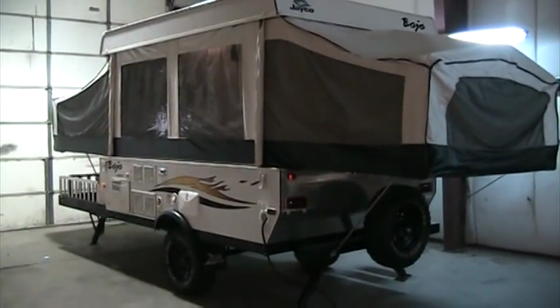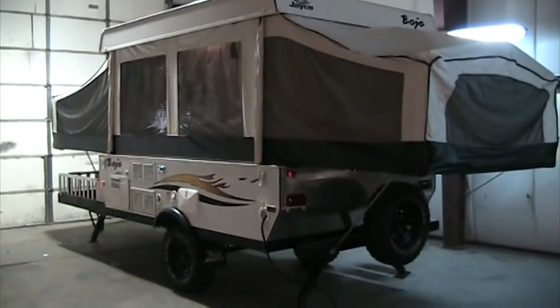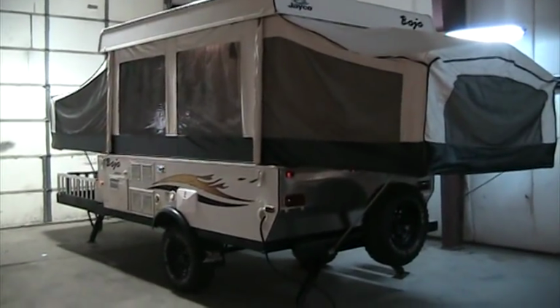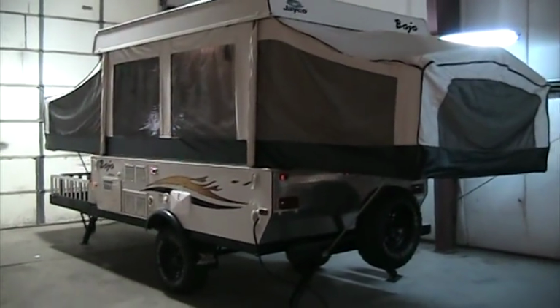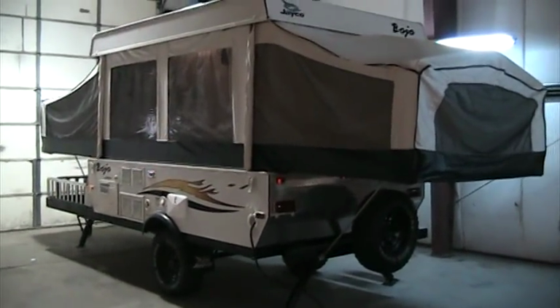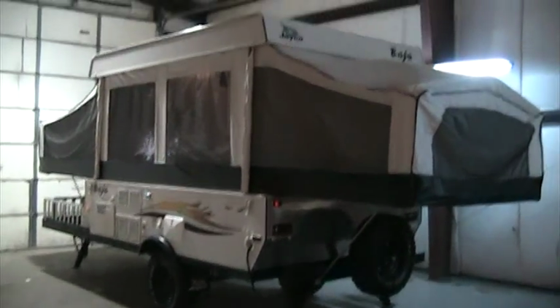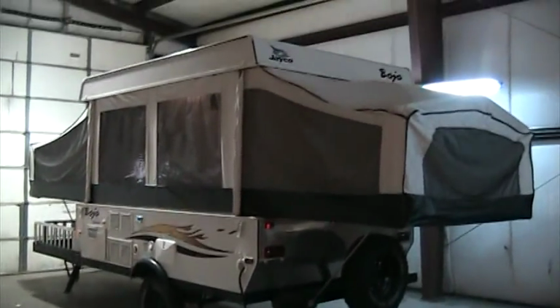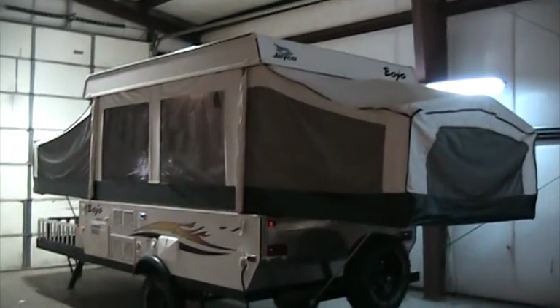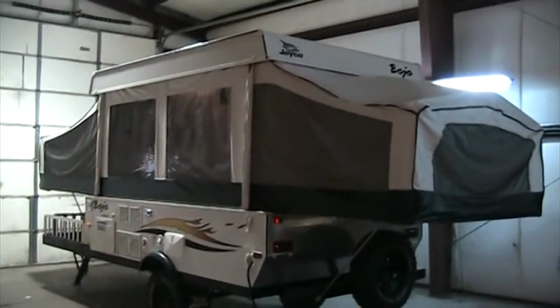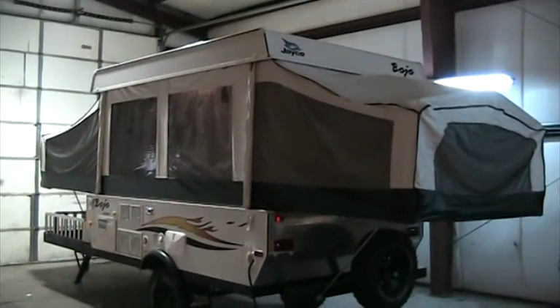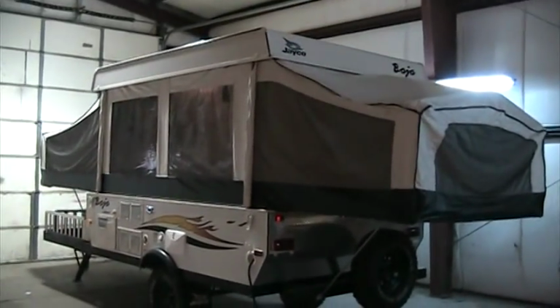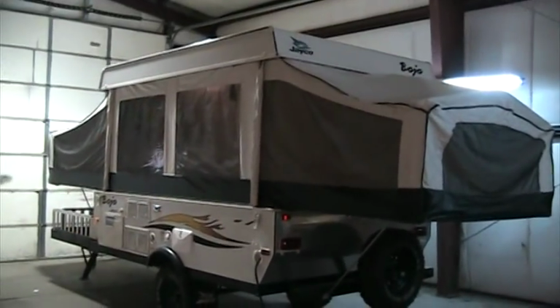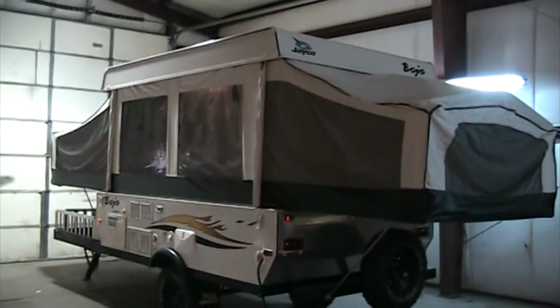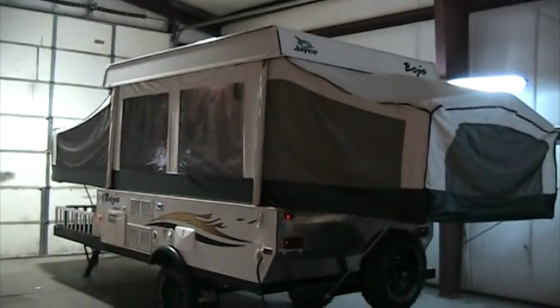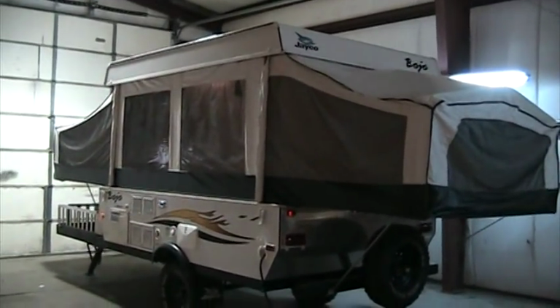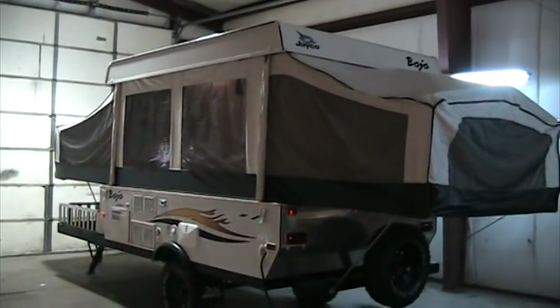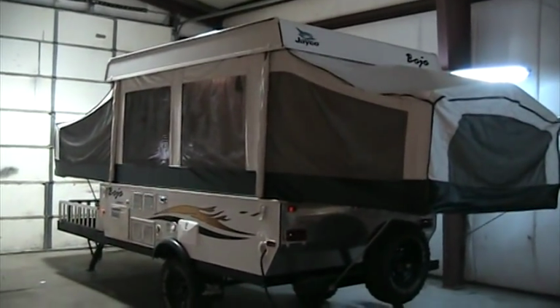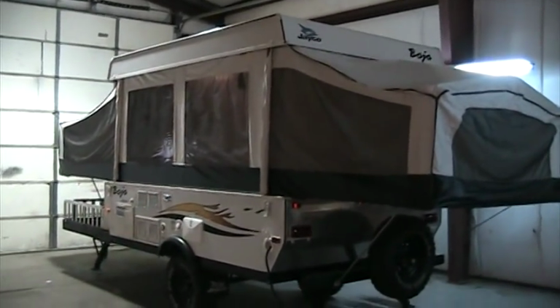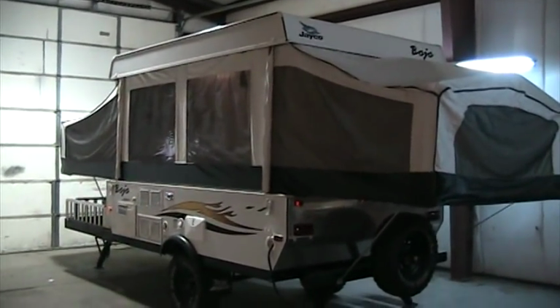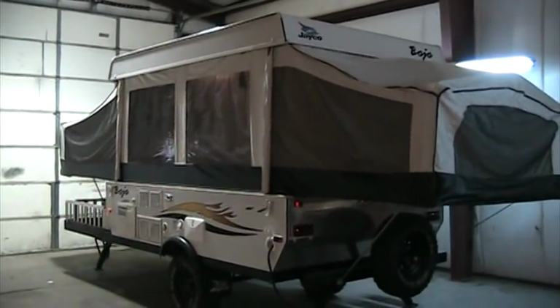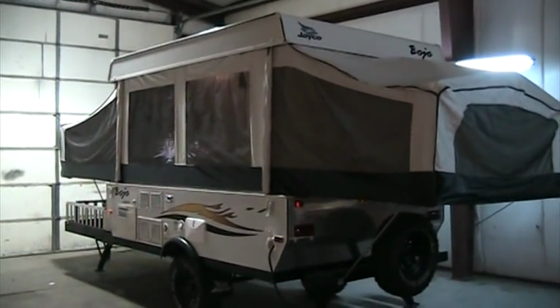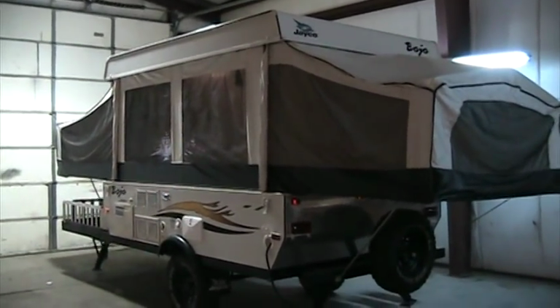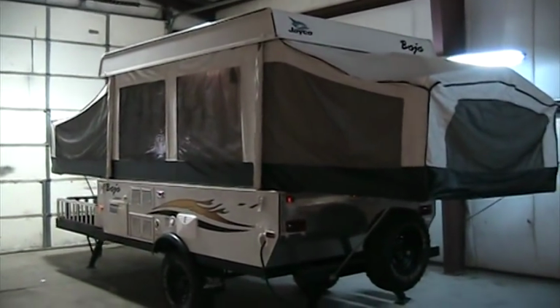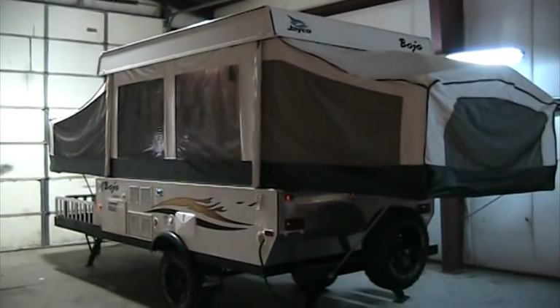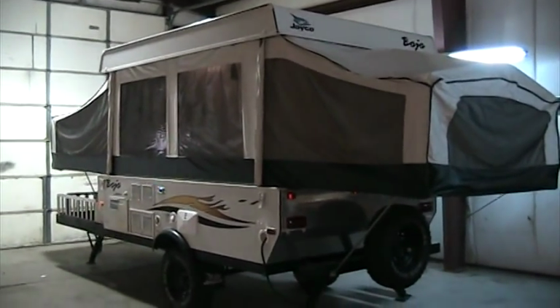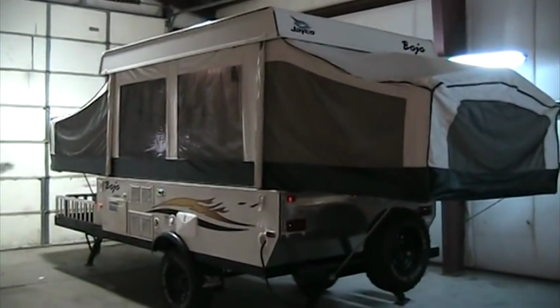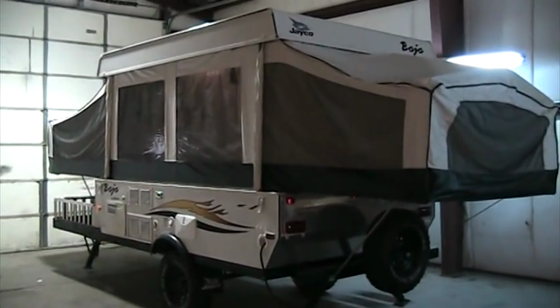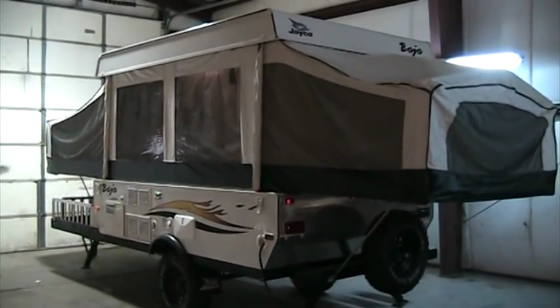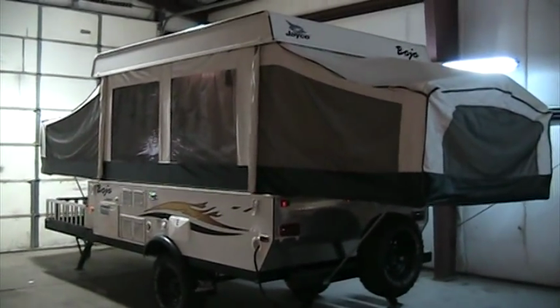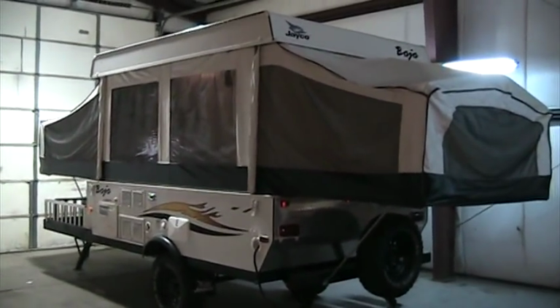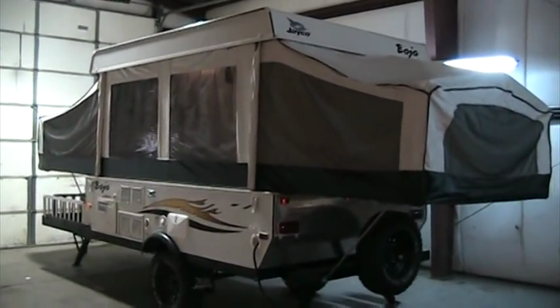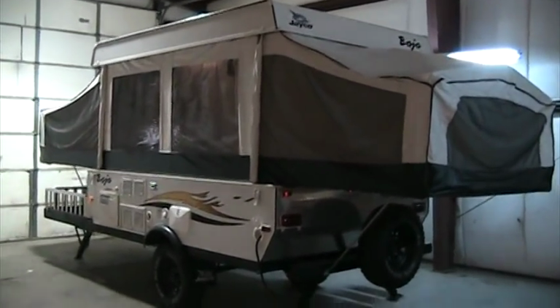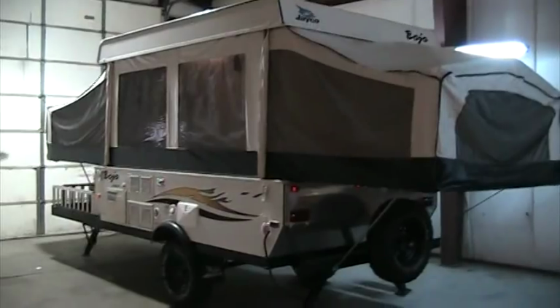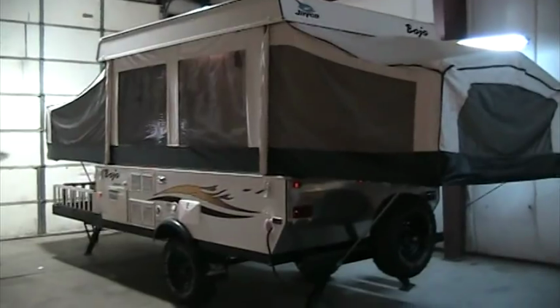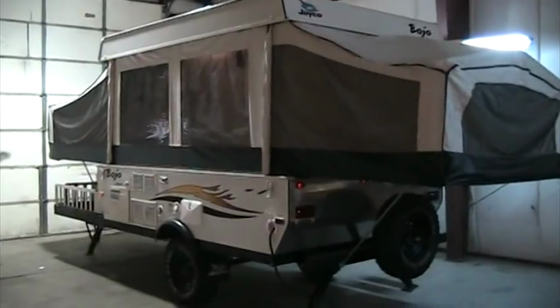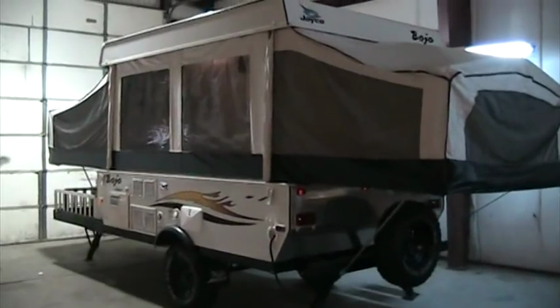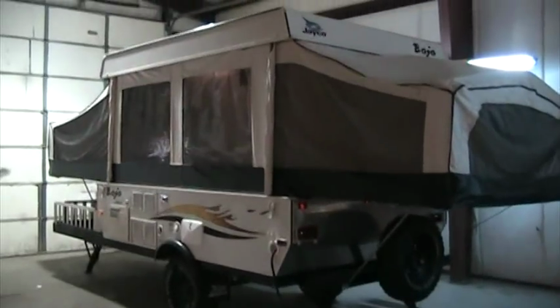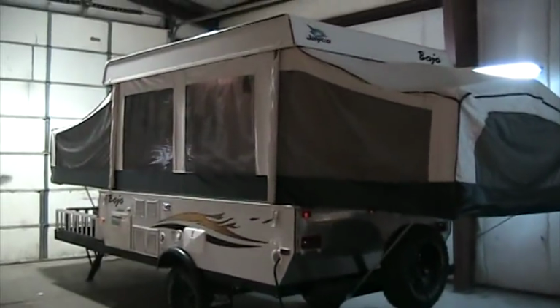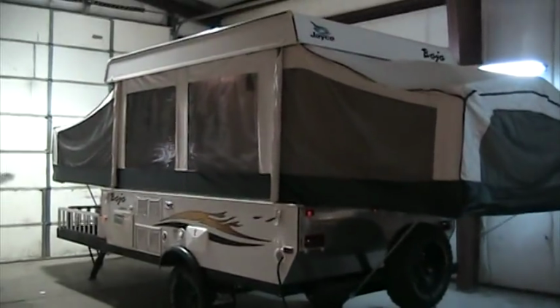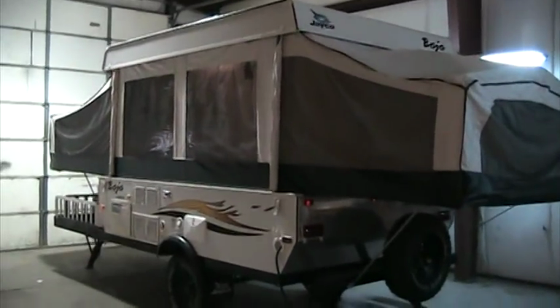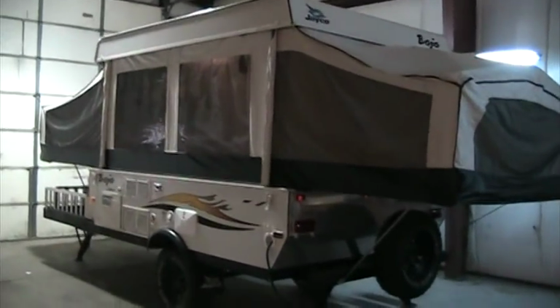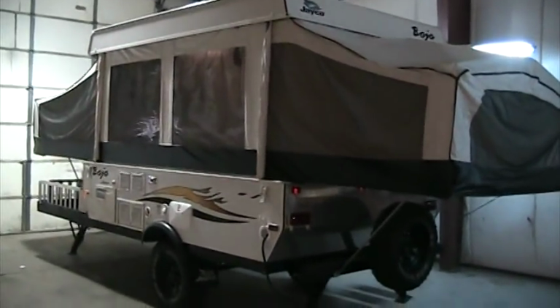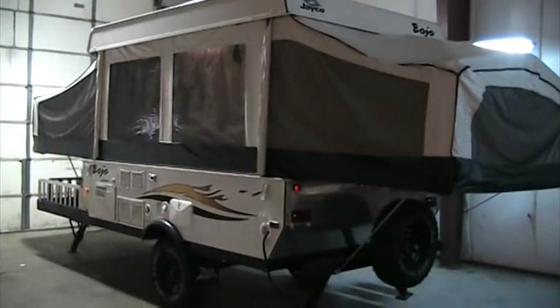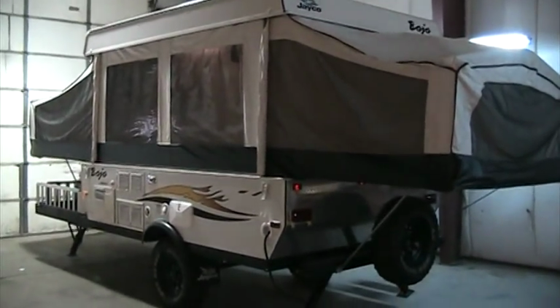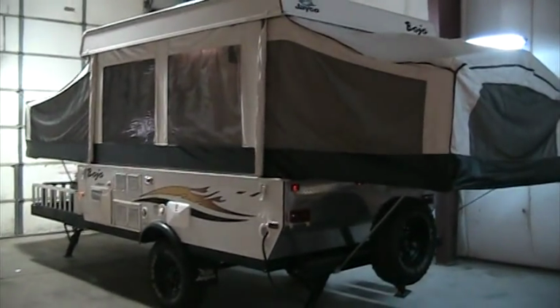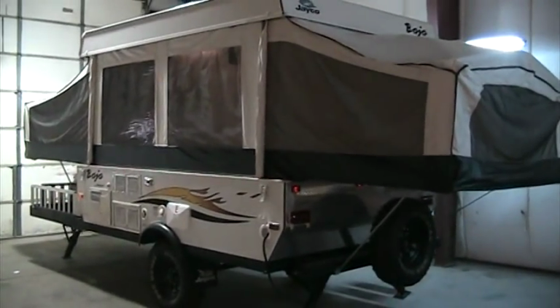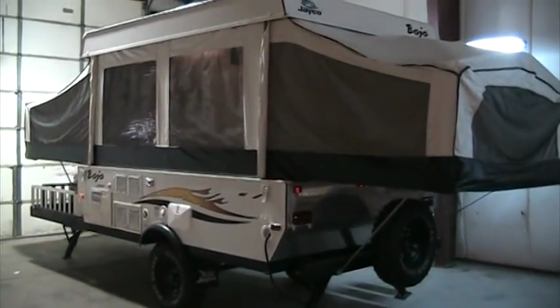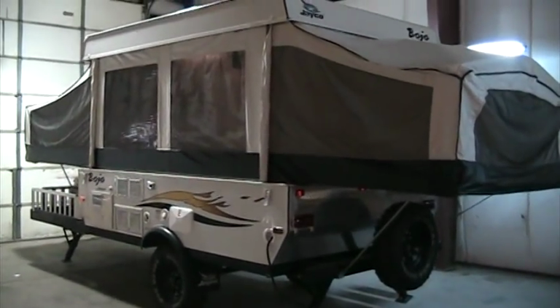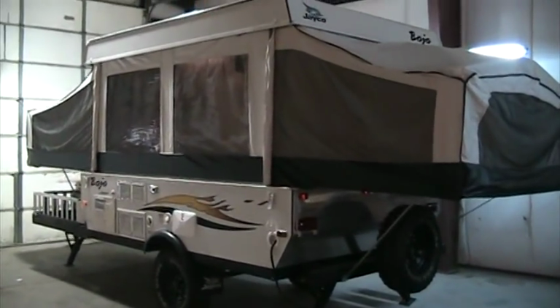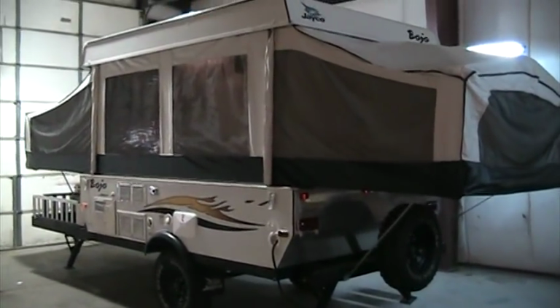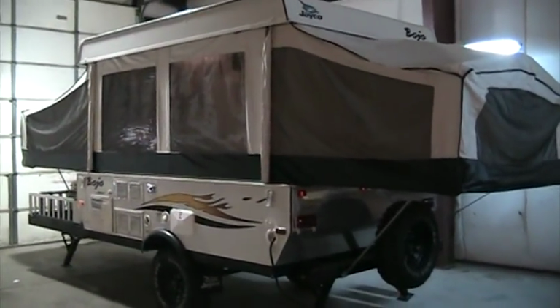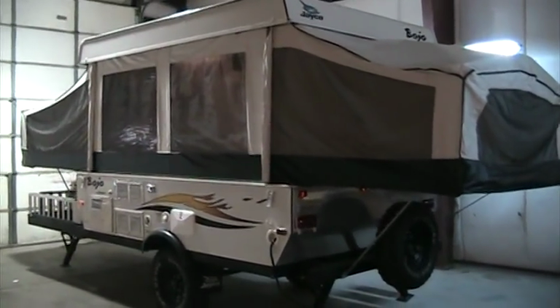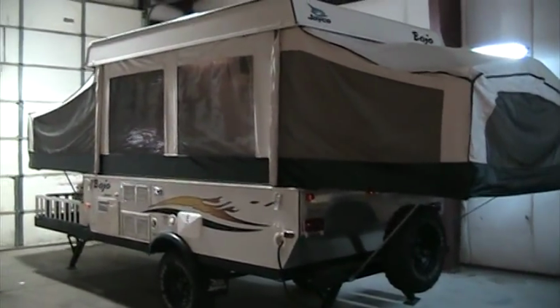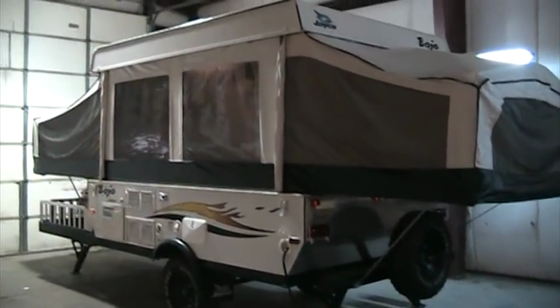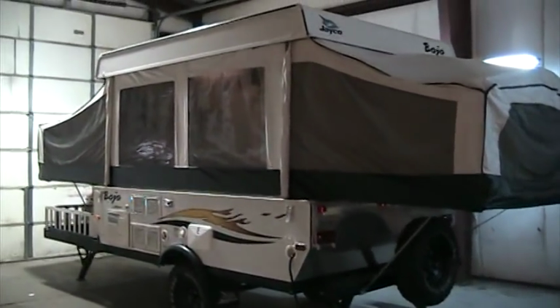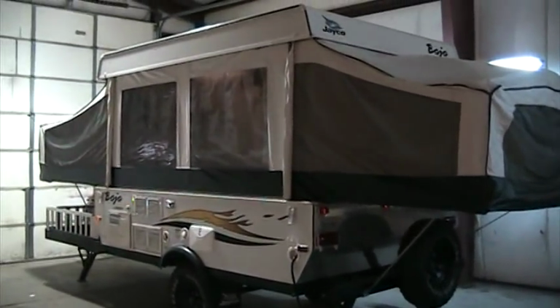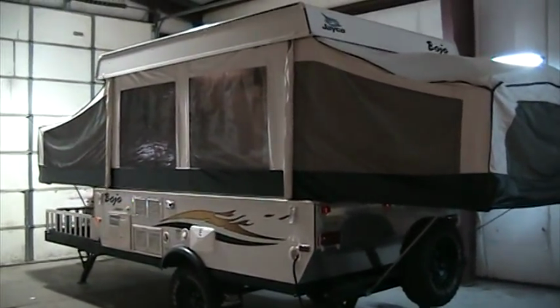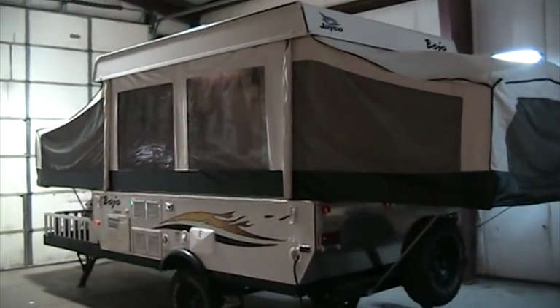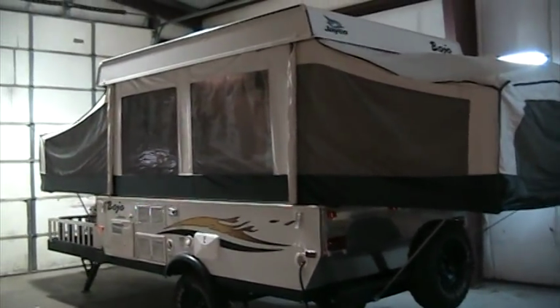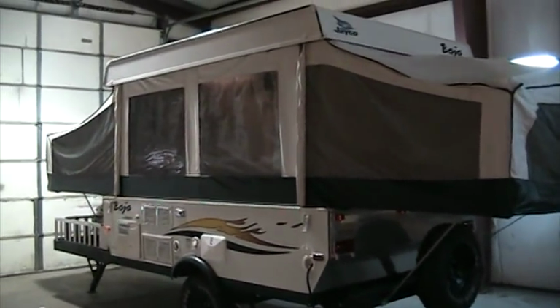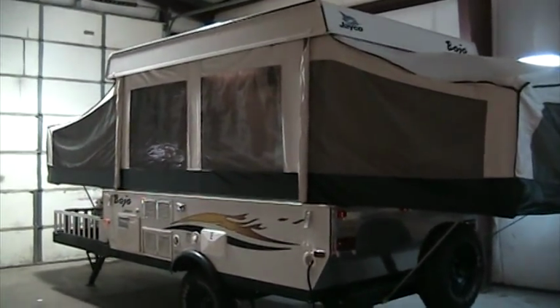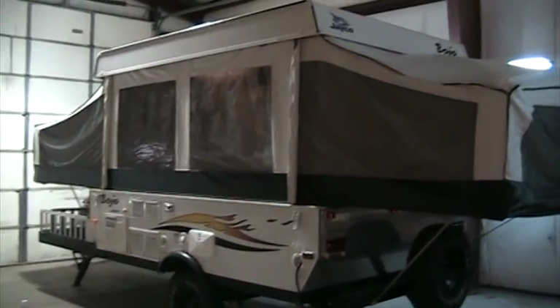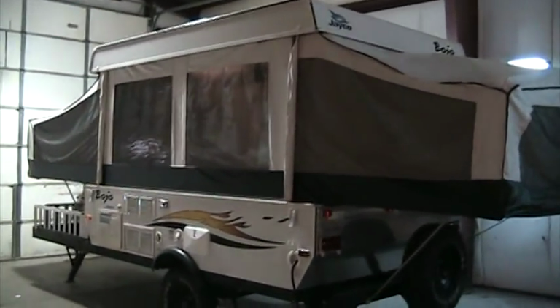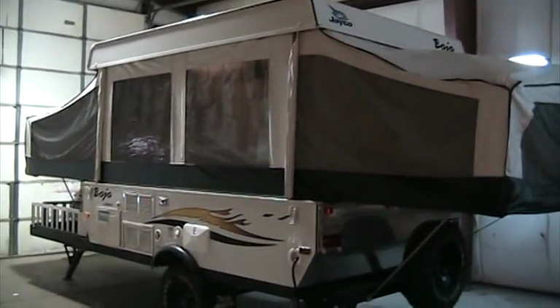Hi, my name is Carlos Davis and welcome to Gateway RV. Today I'll be doing a walk around this 2006 Baja by Jayco.